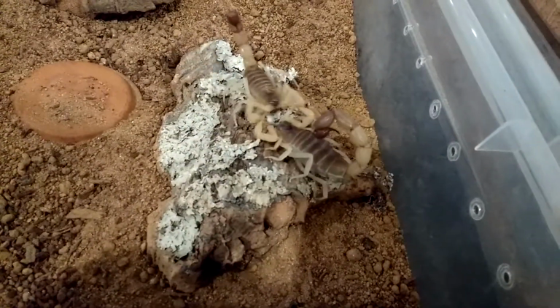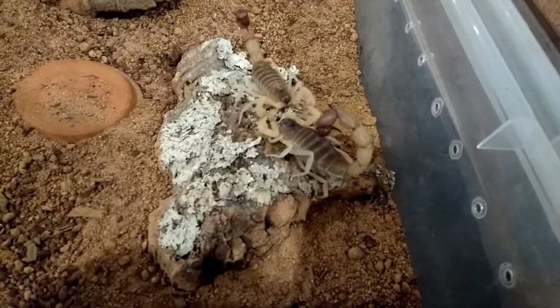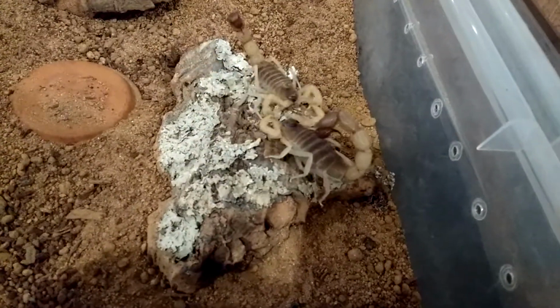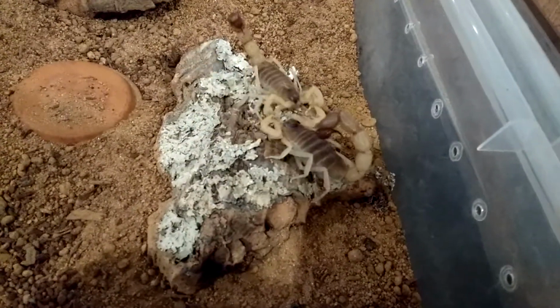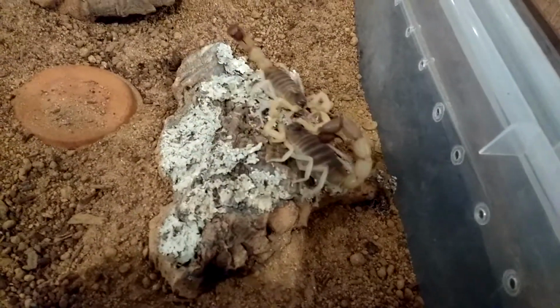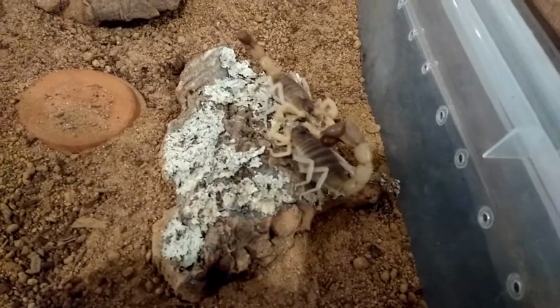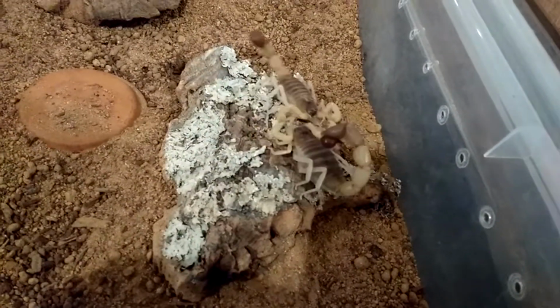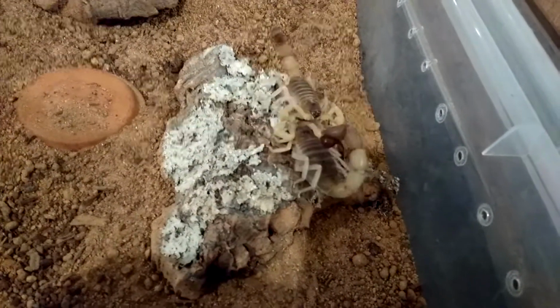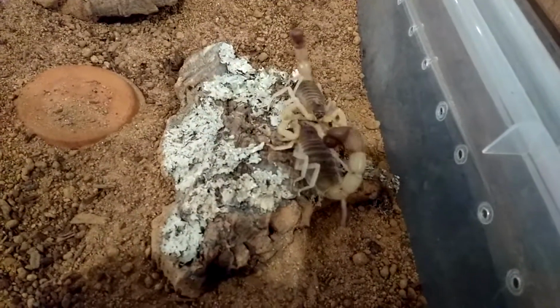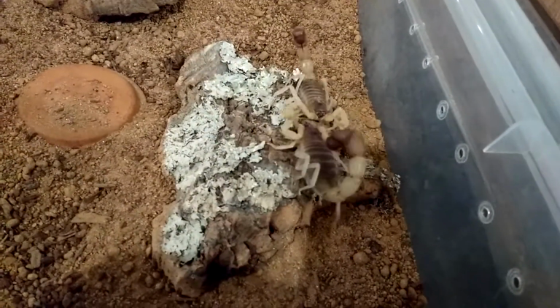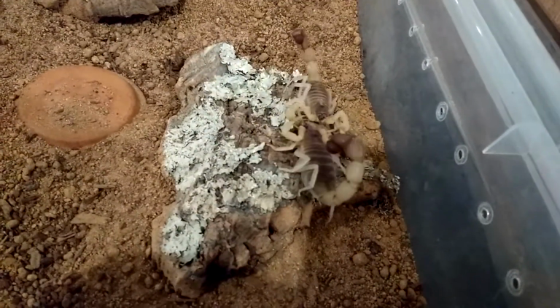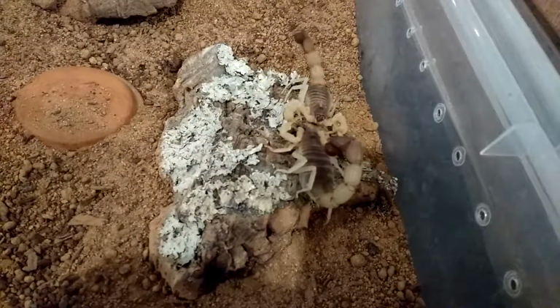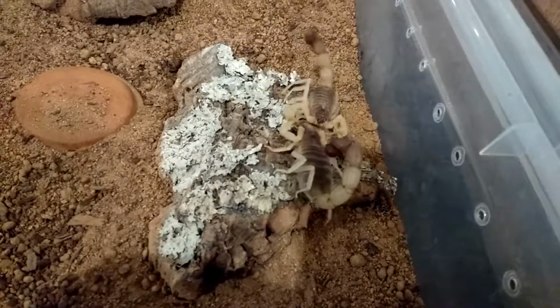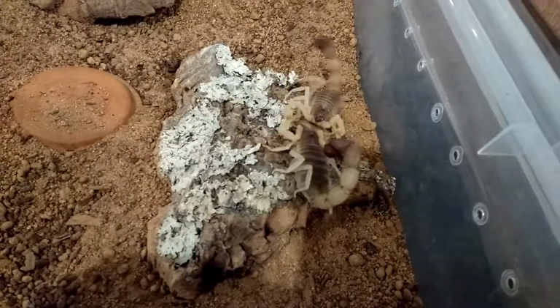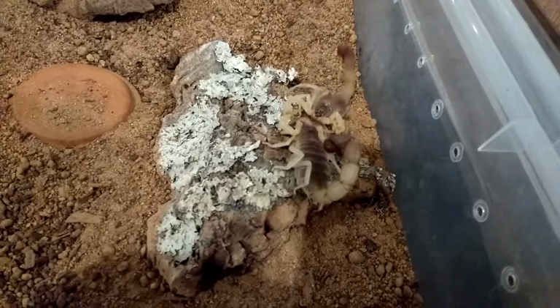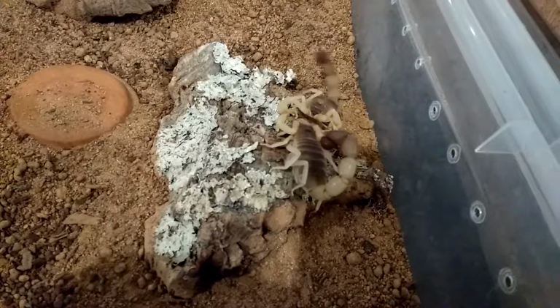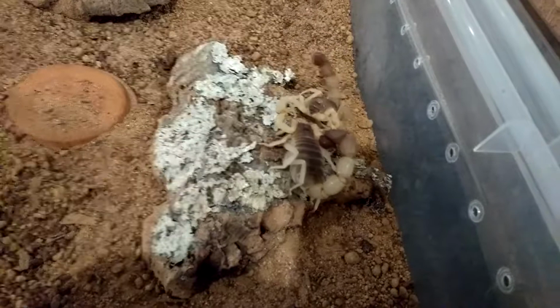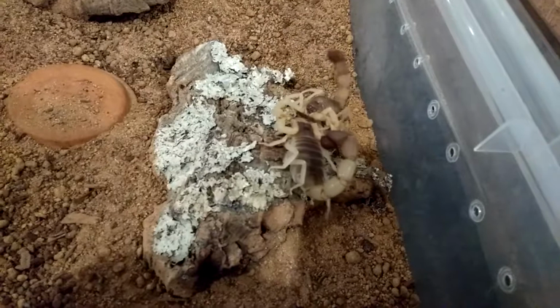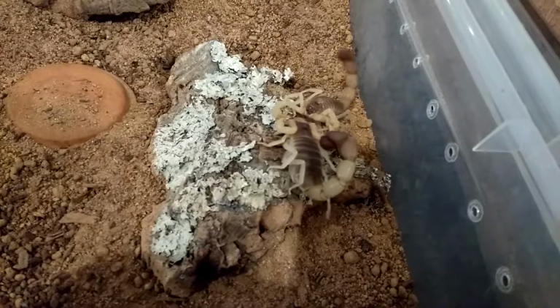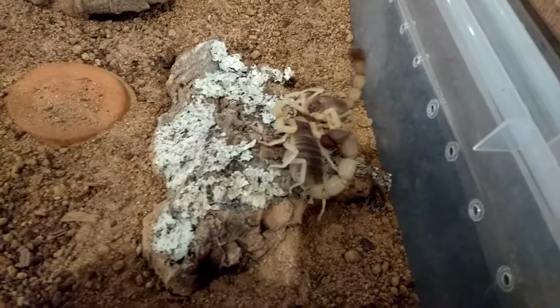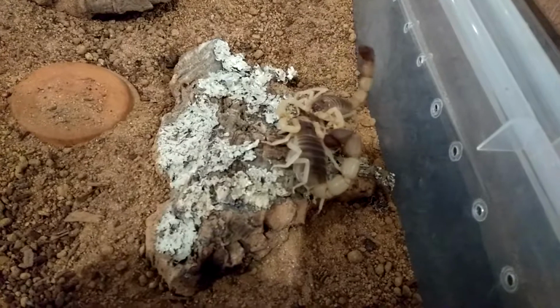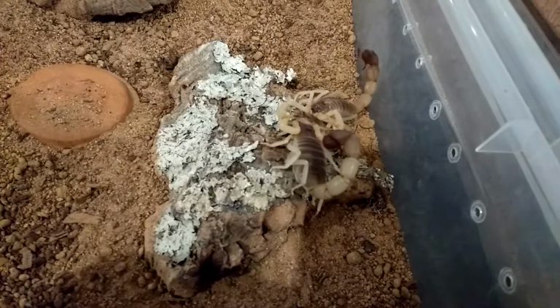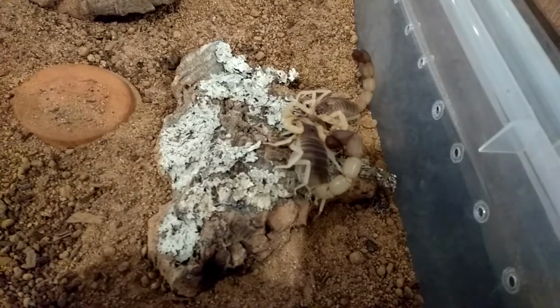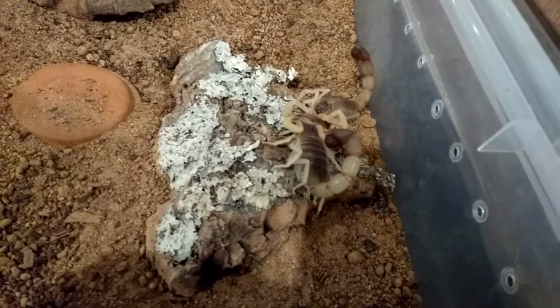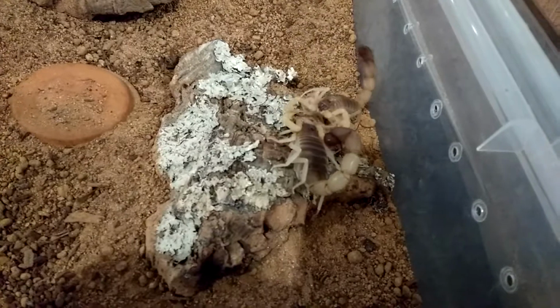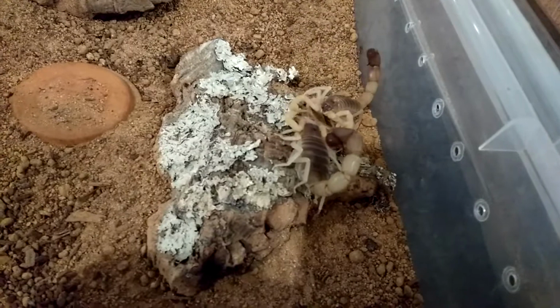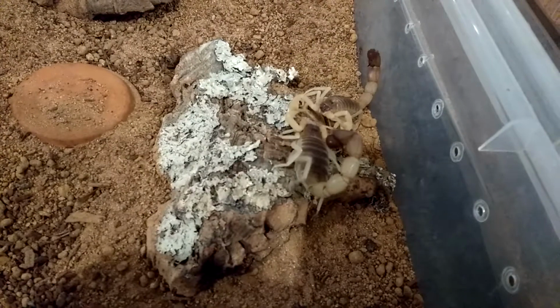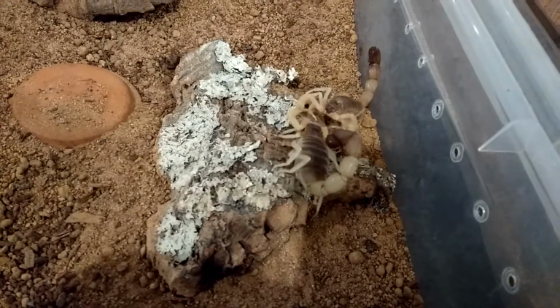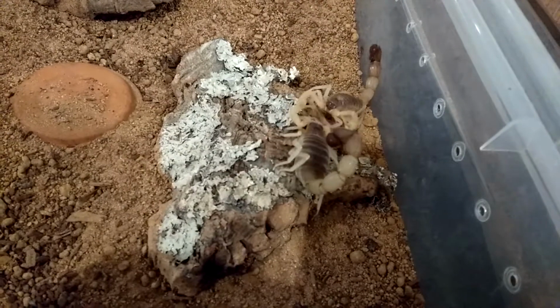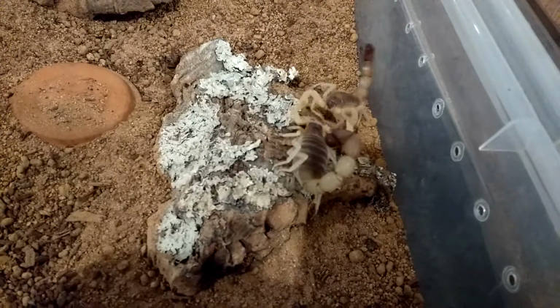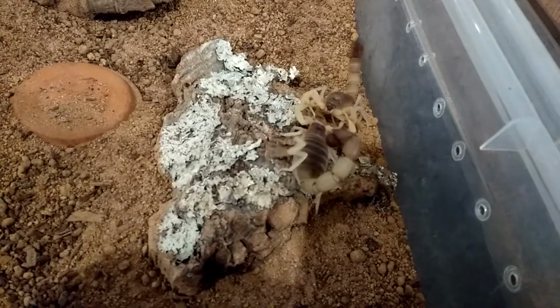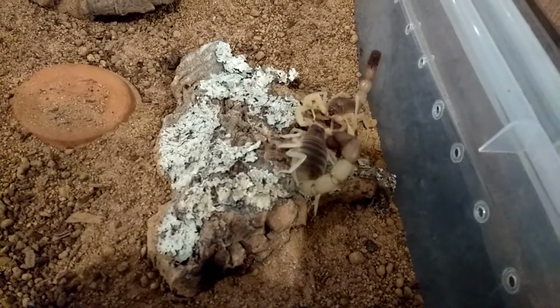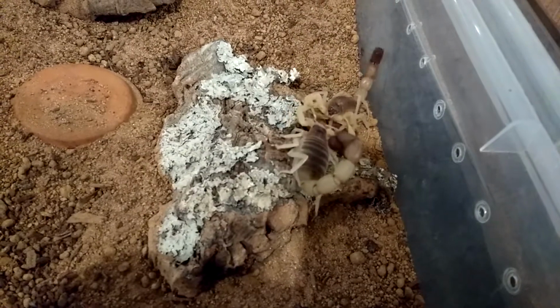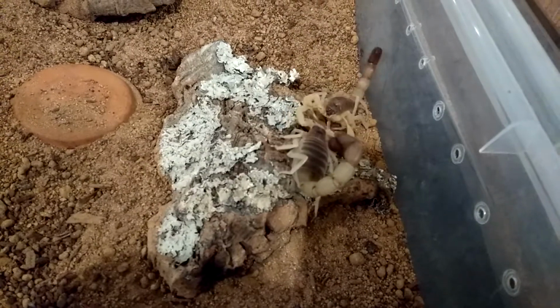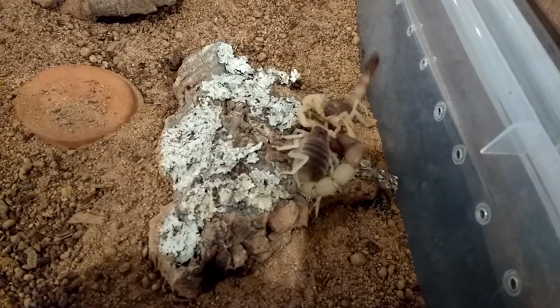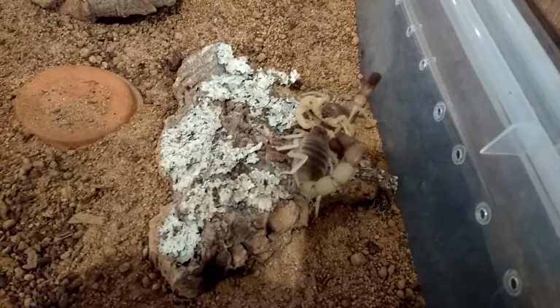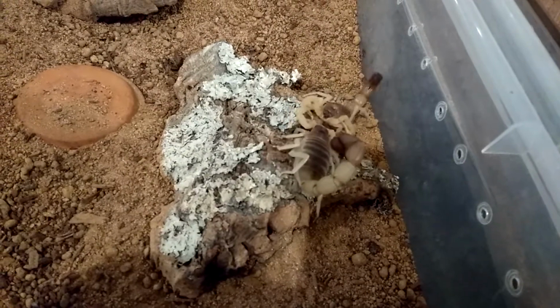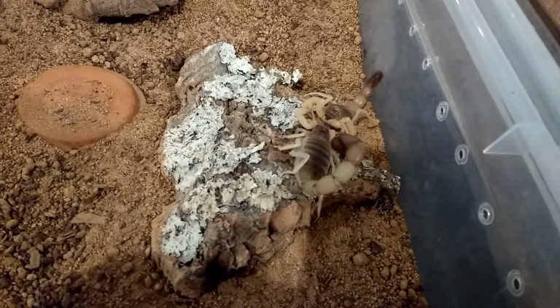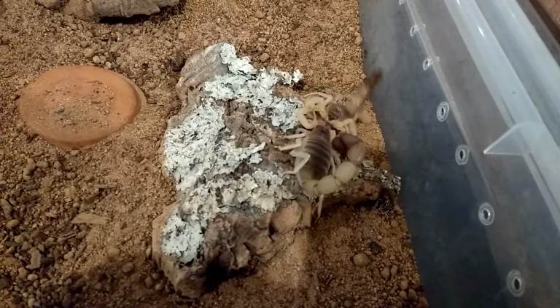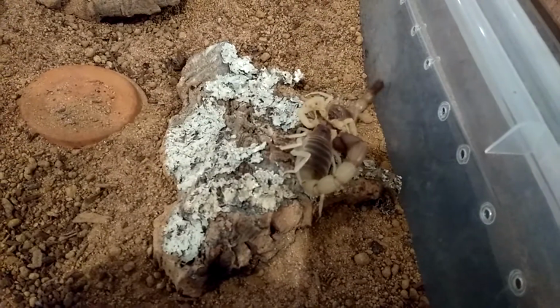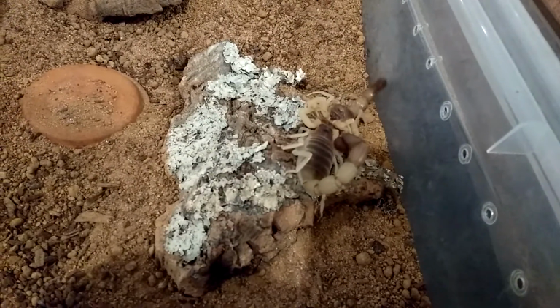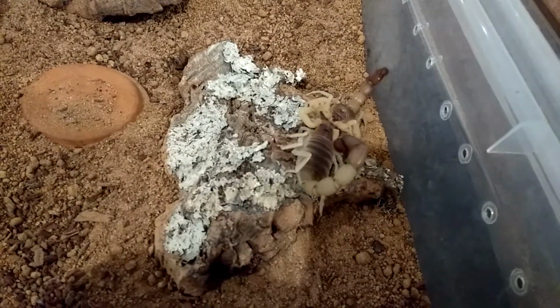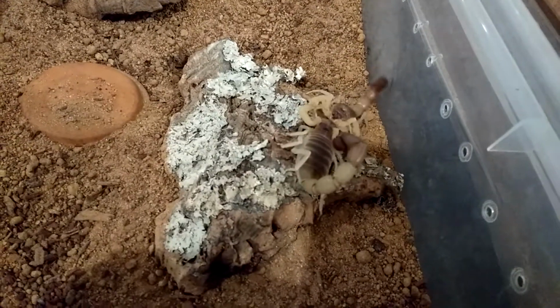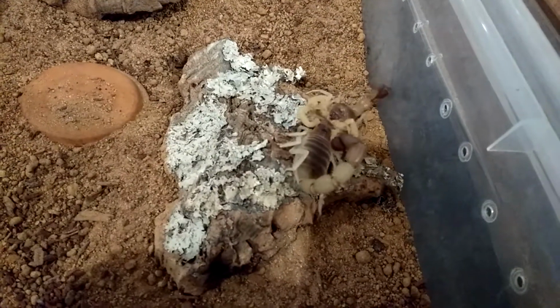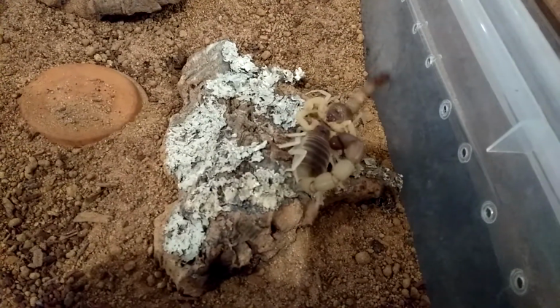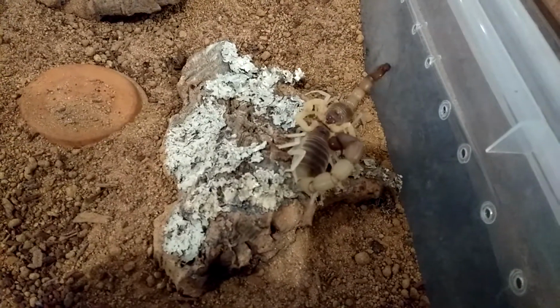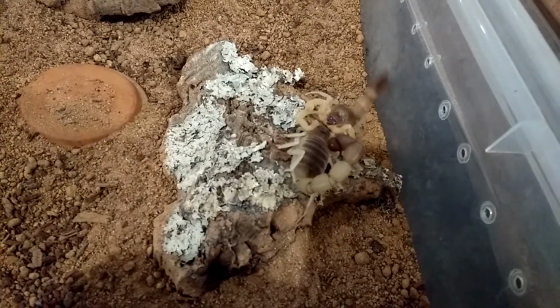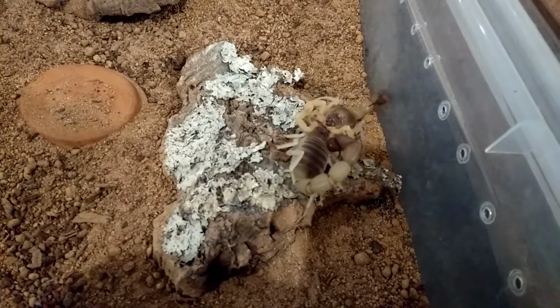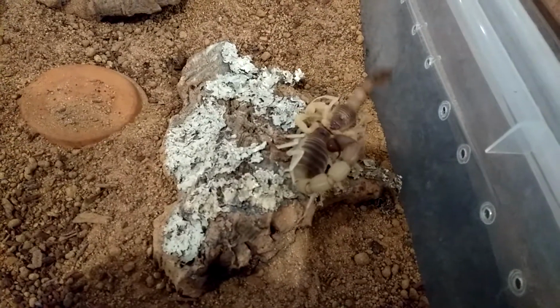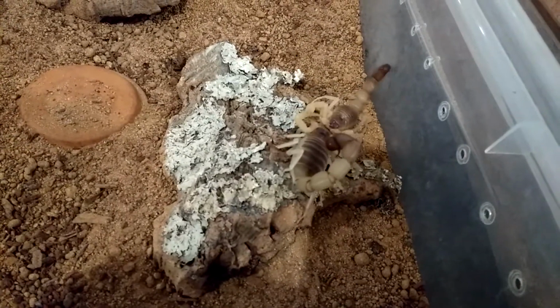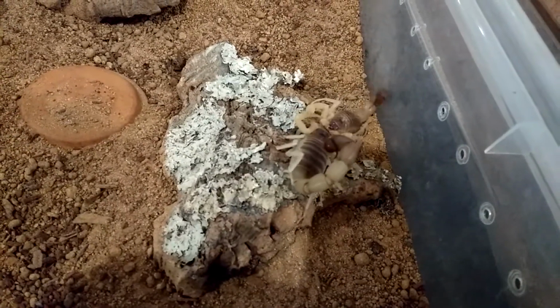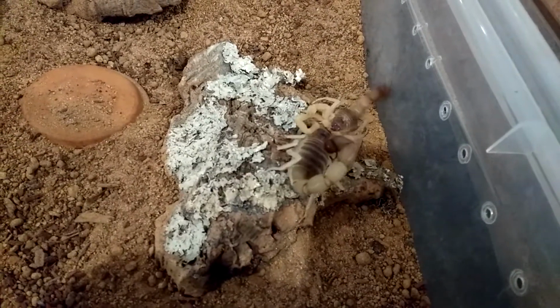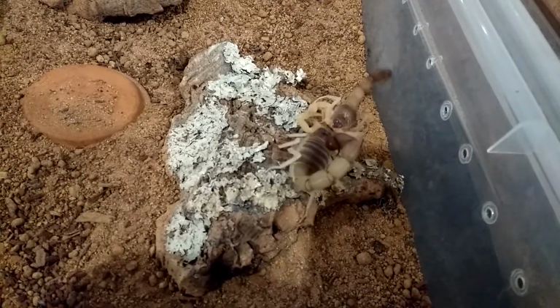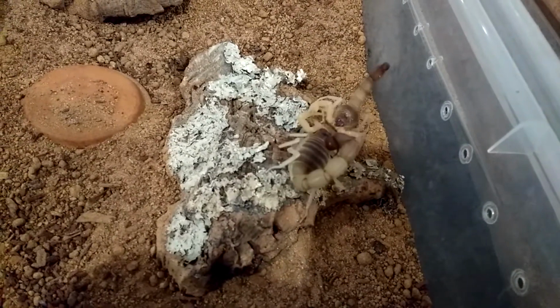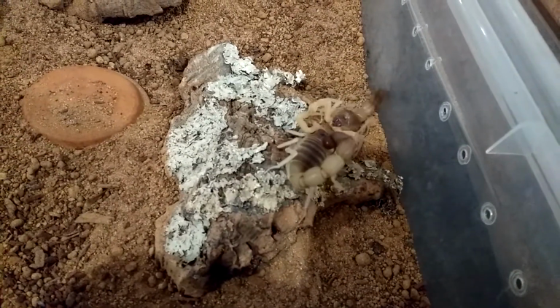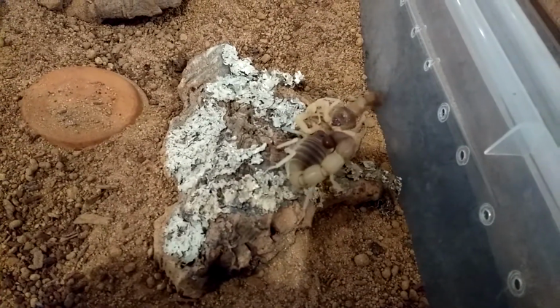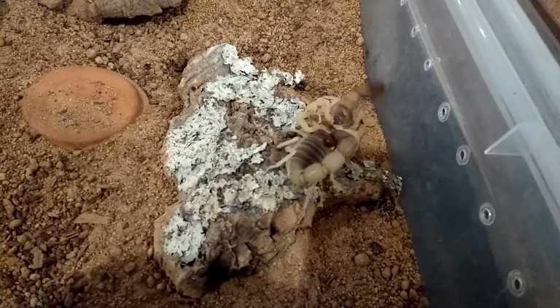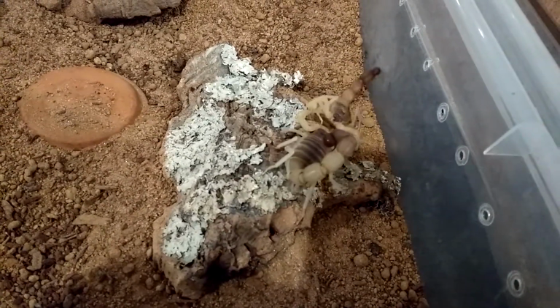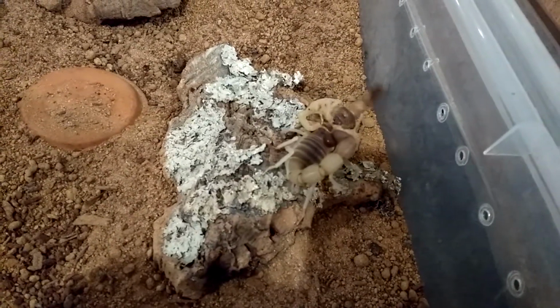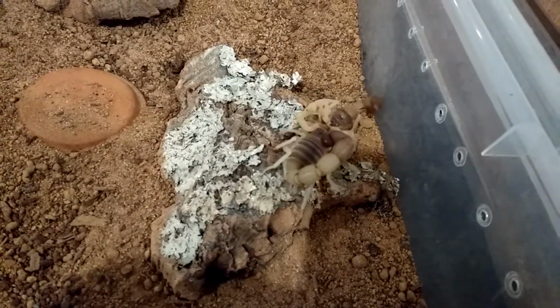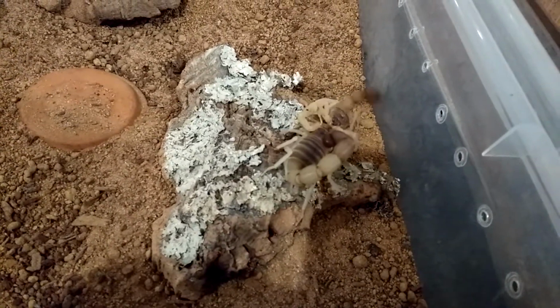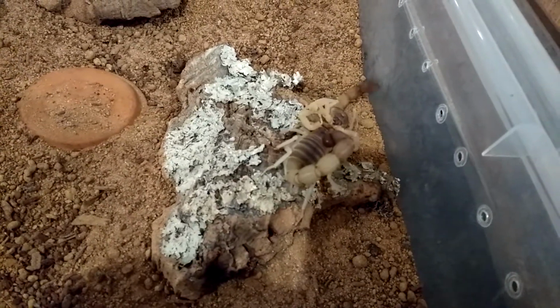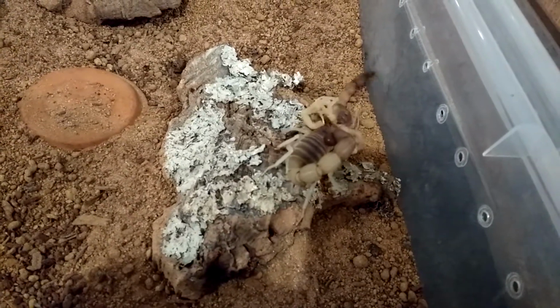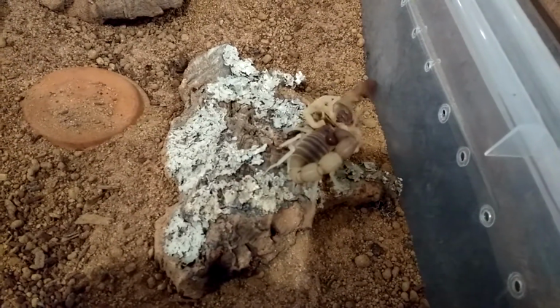Sometimes they do sting each other while mating, but these two don't seem to be doing it.